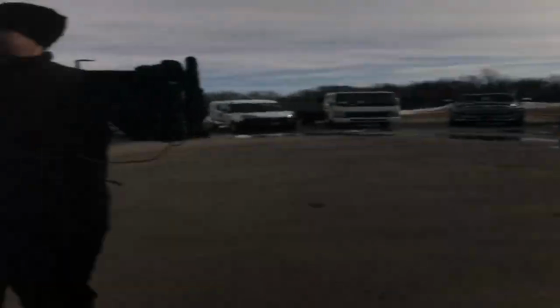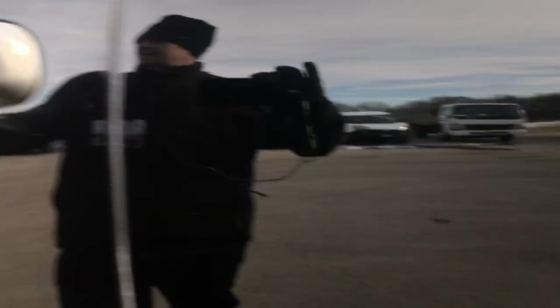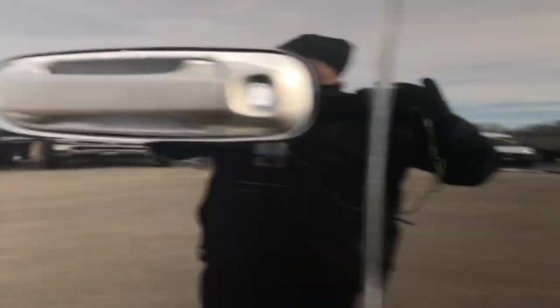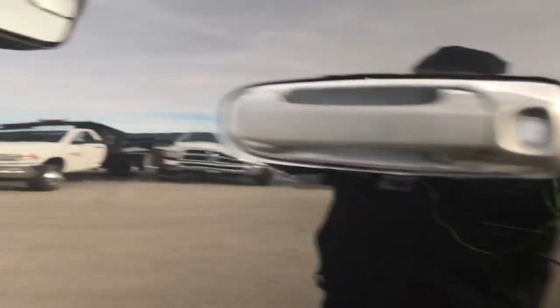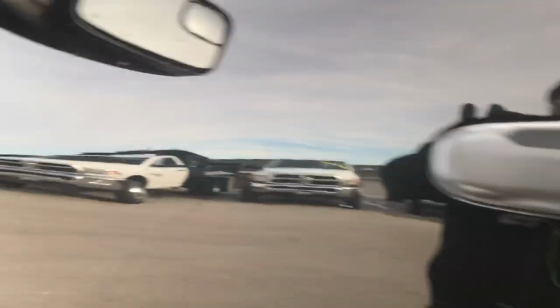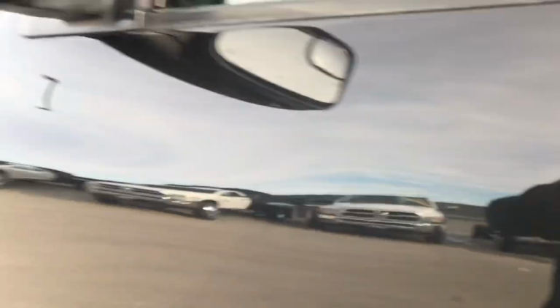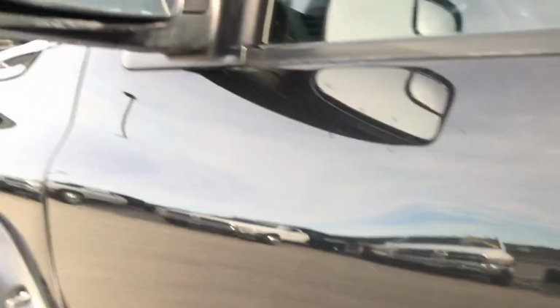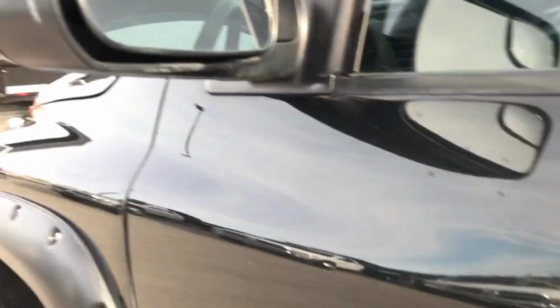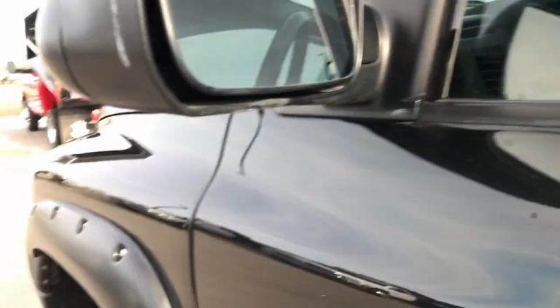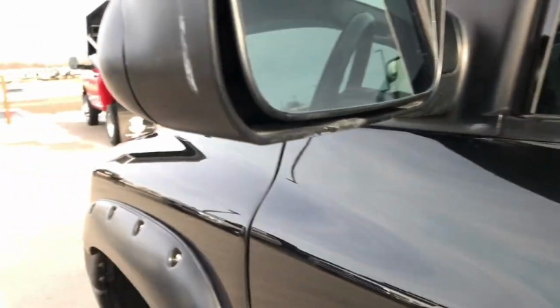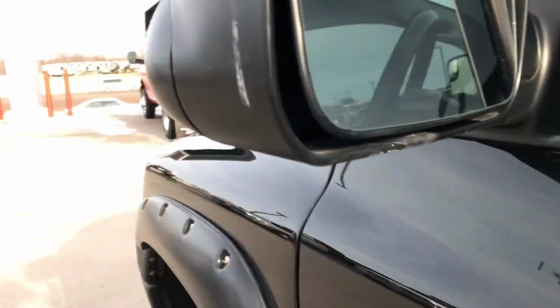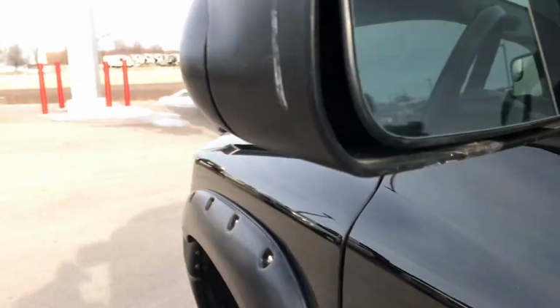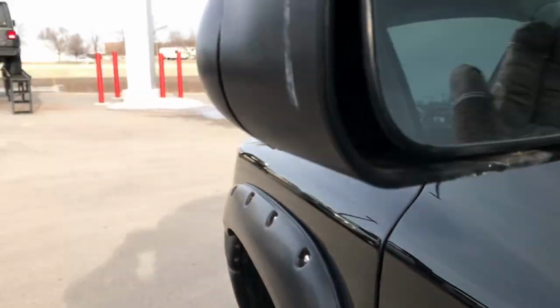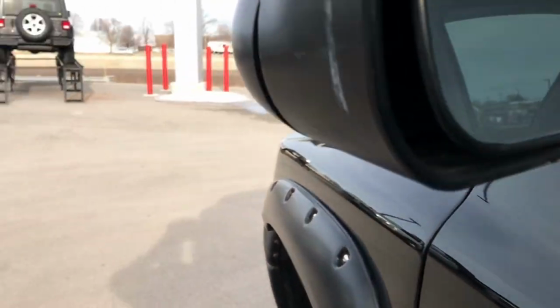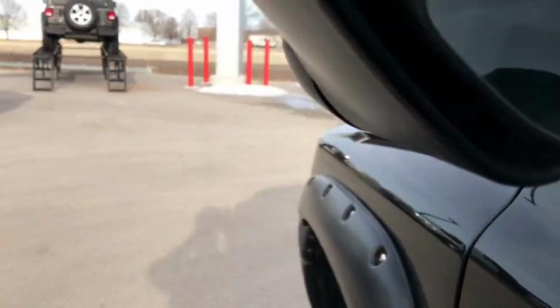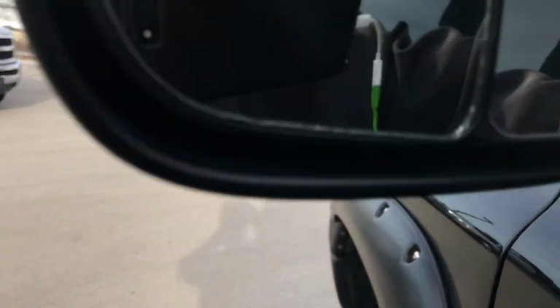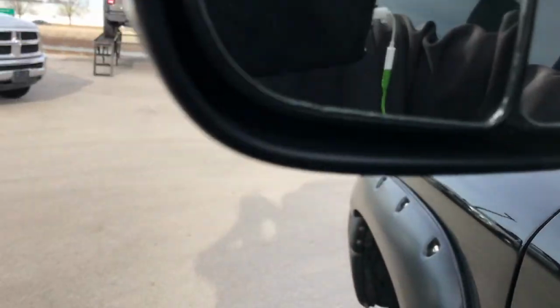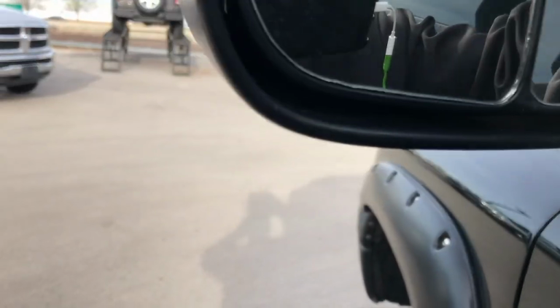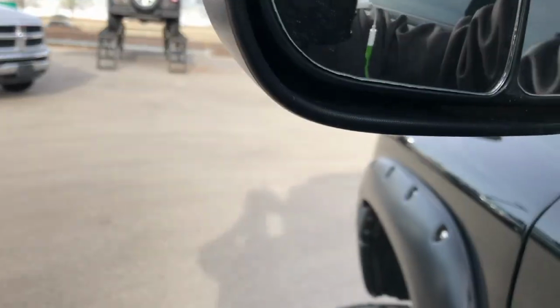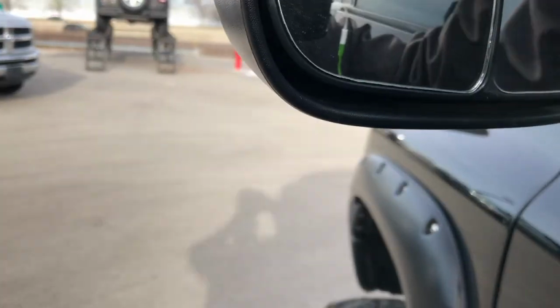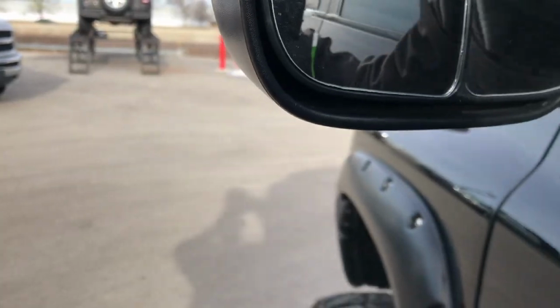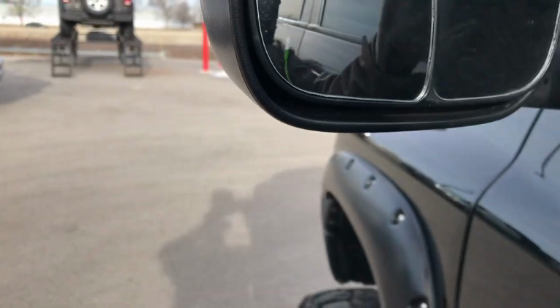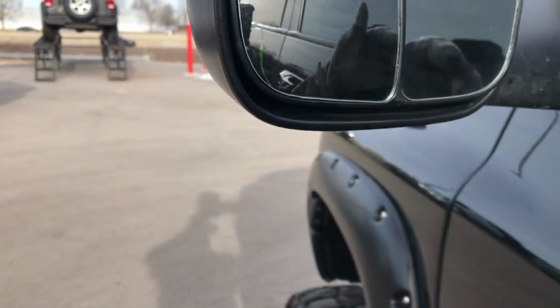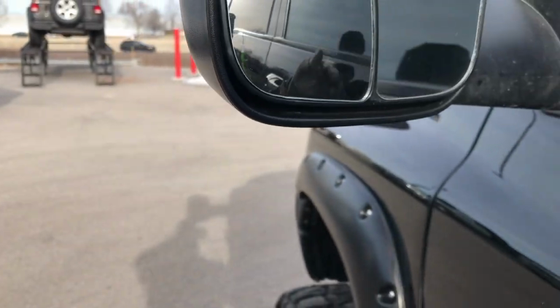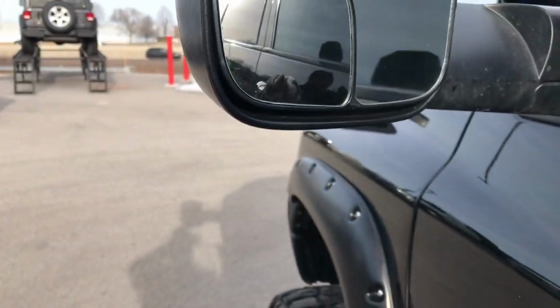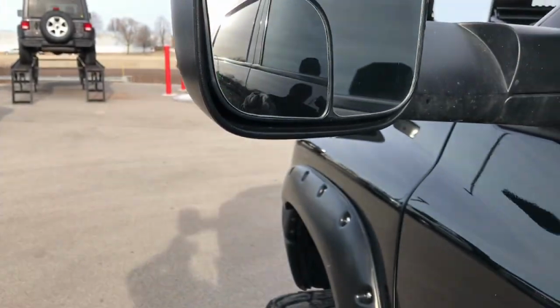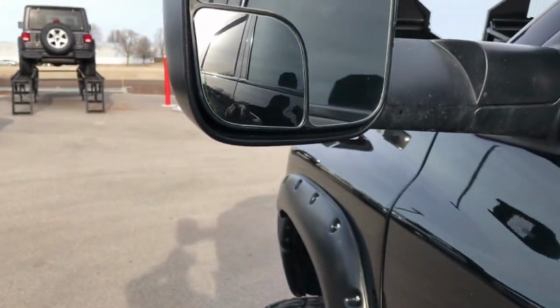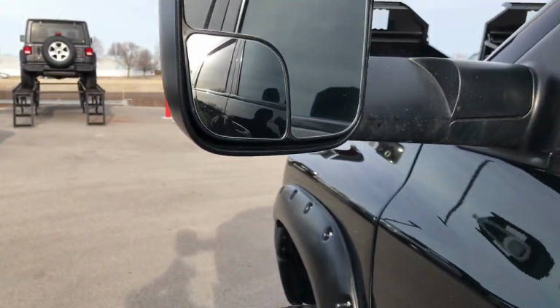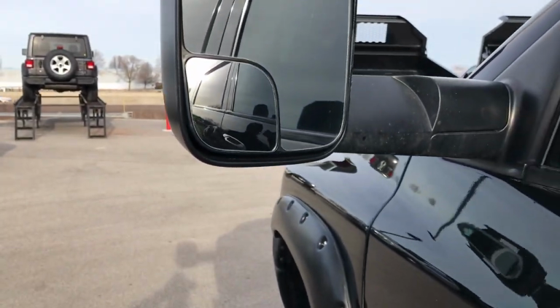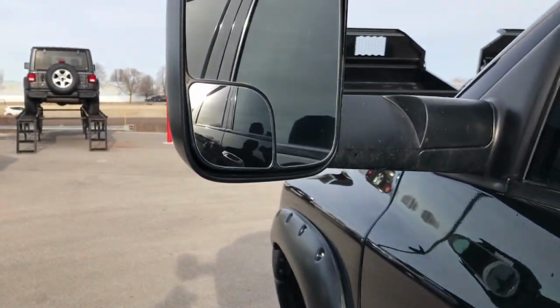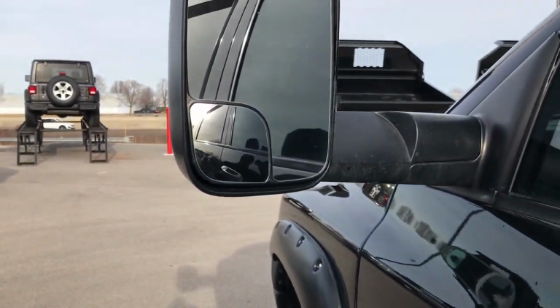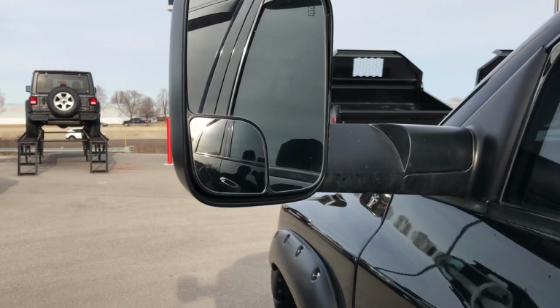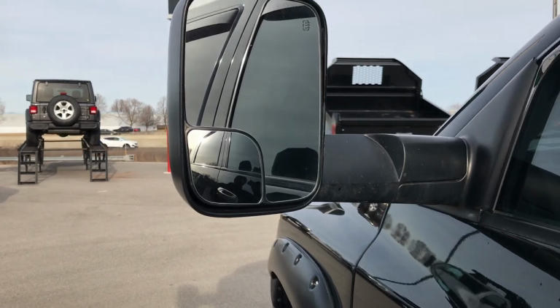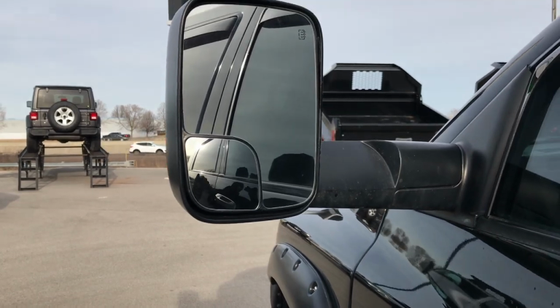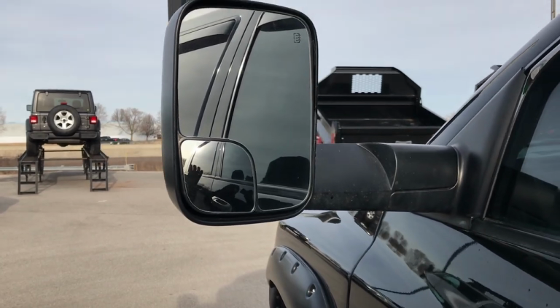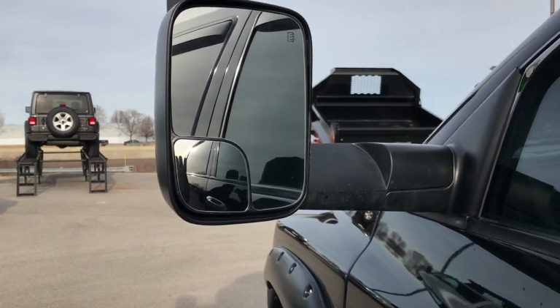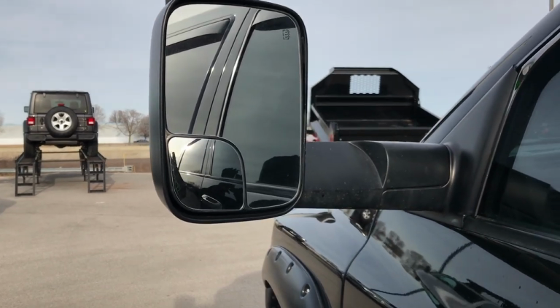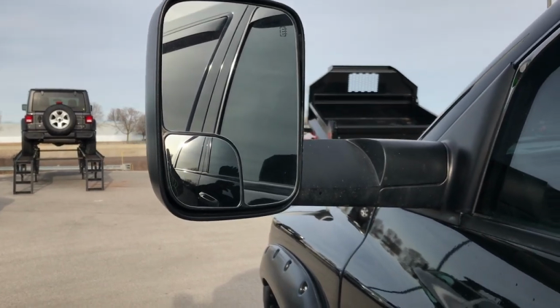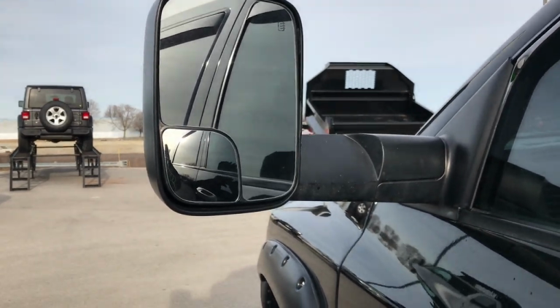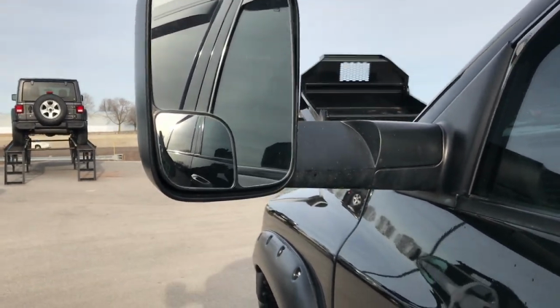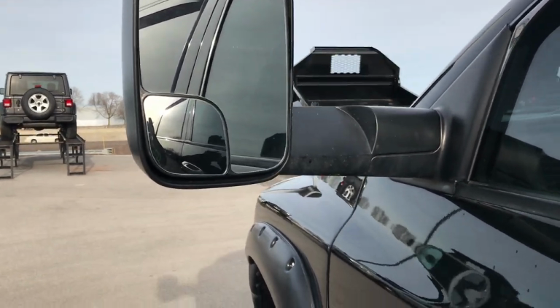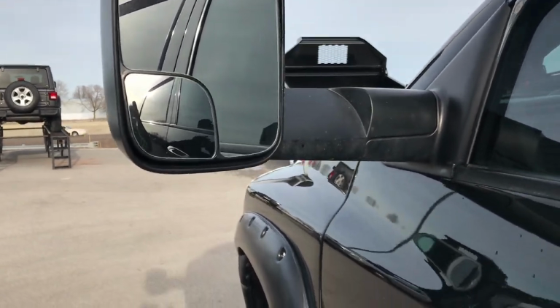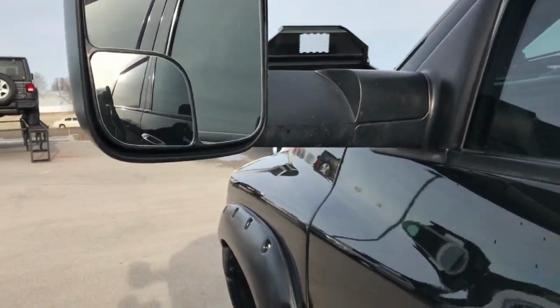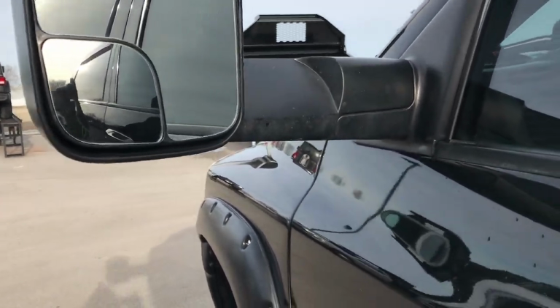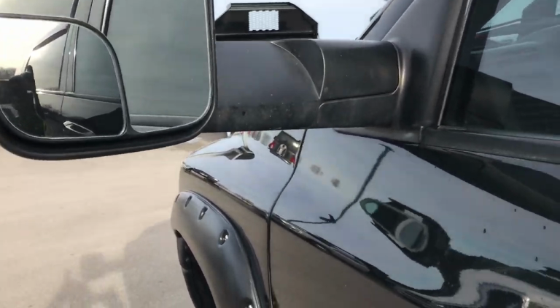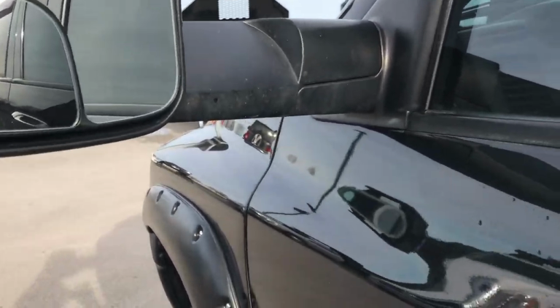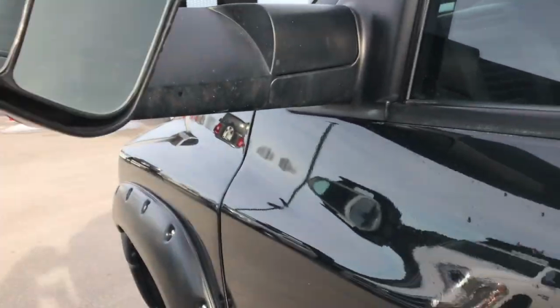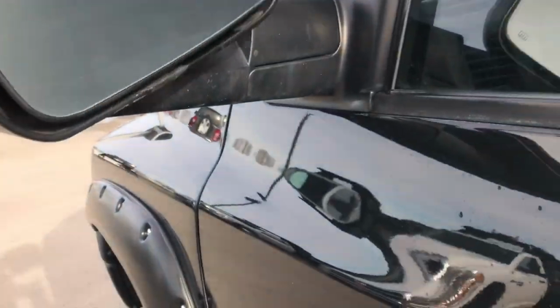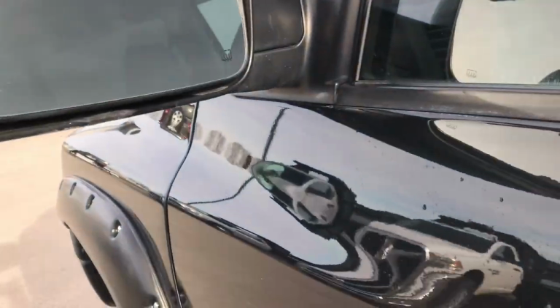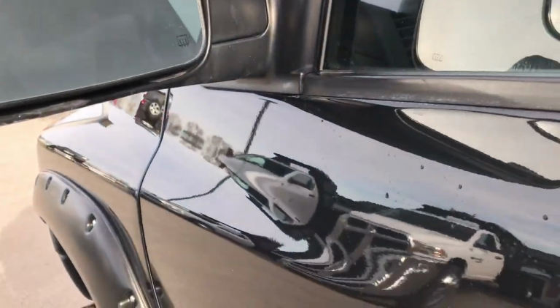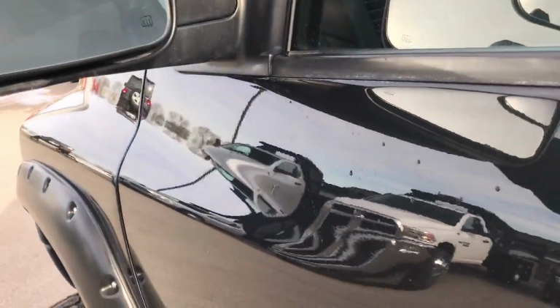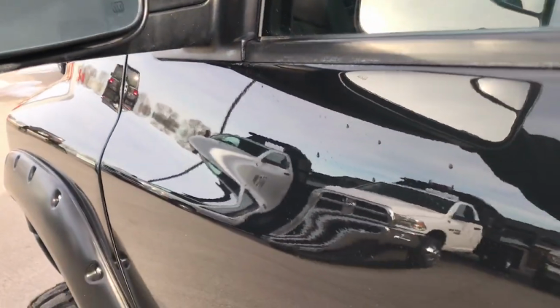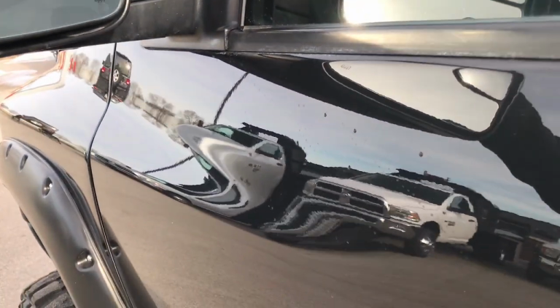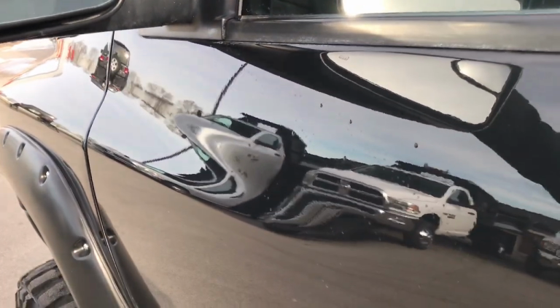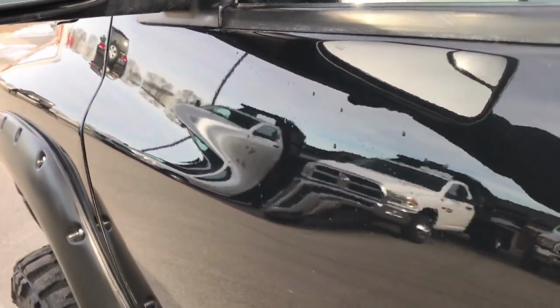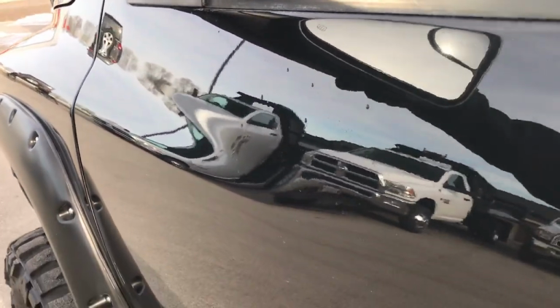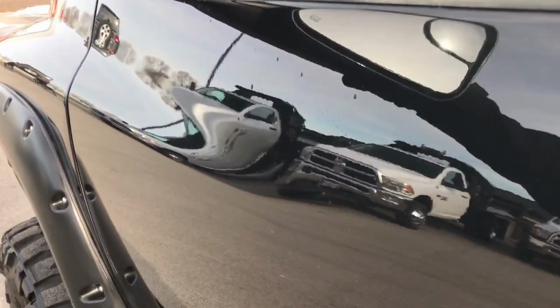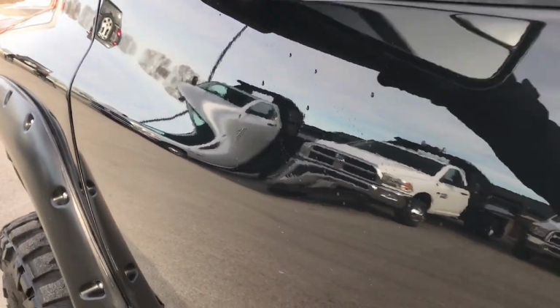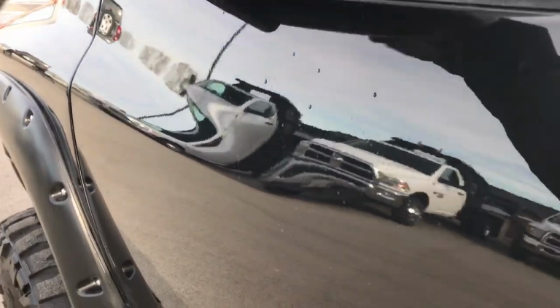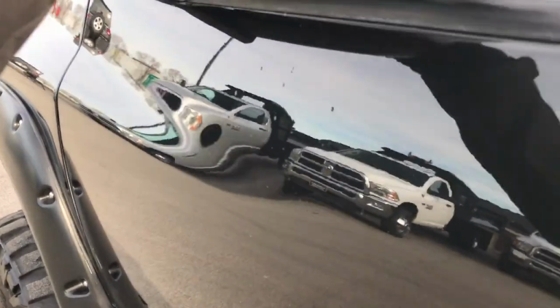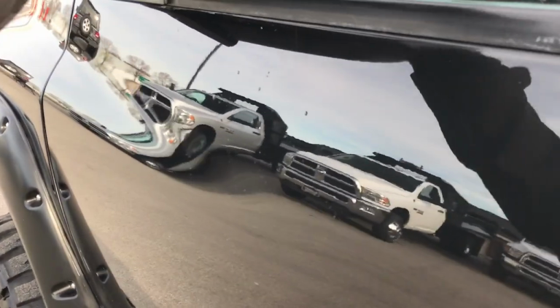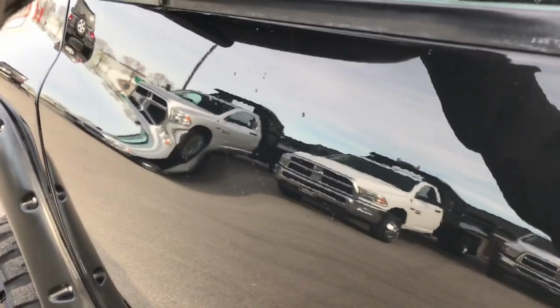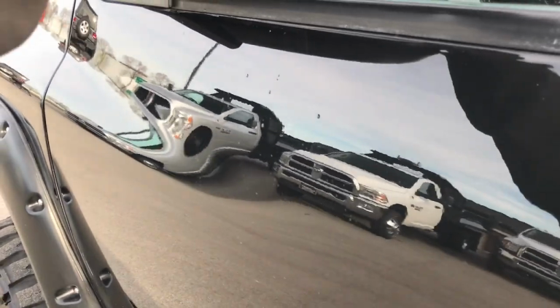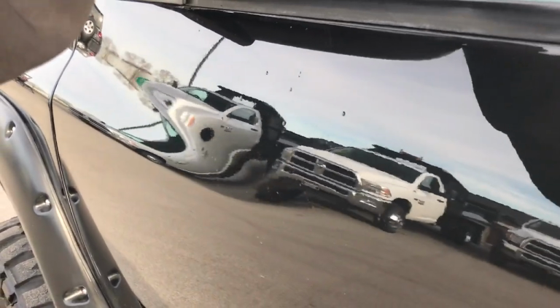It has the fold-out tow mirrors, which are really nice if you're hauling a trailer. They also fold in, like so.